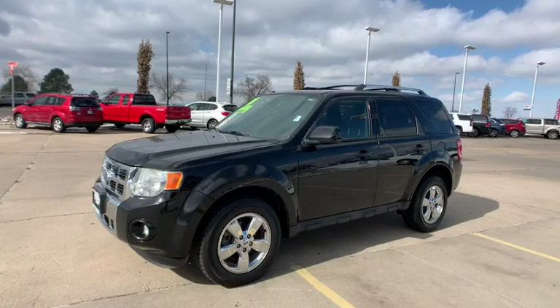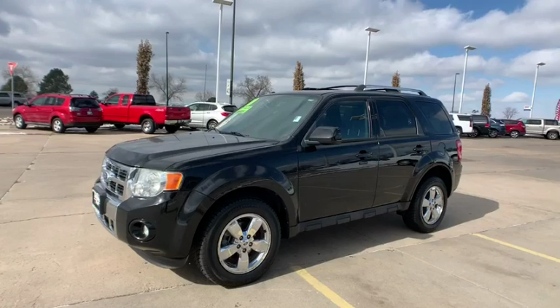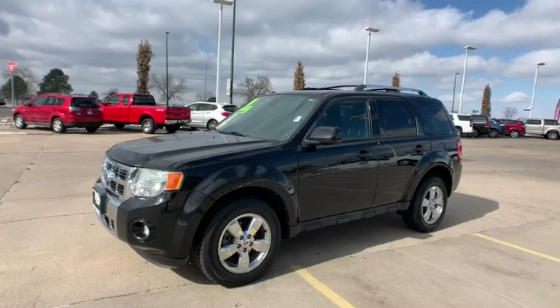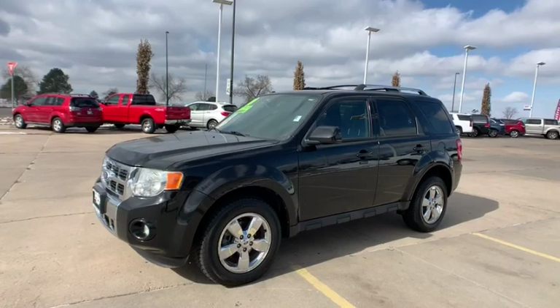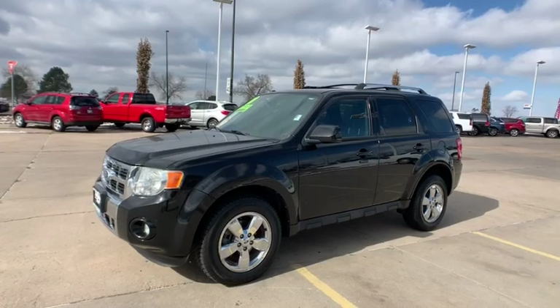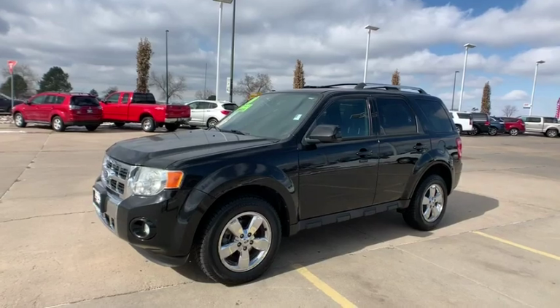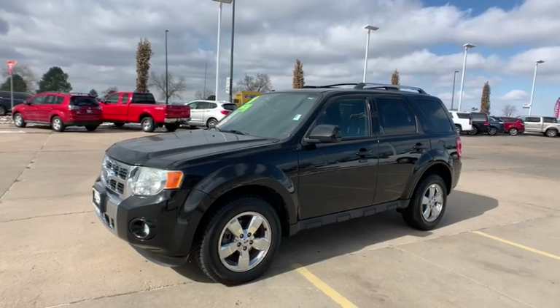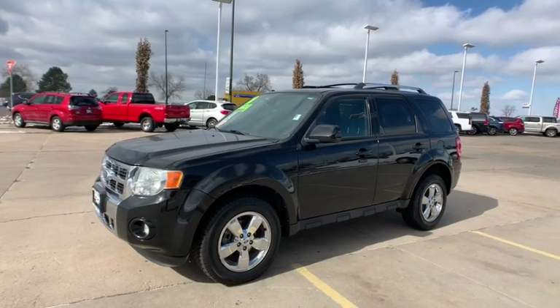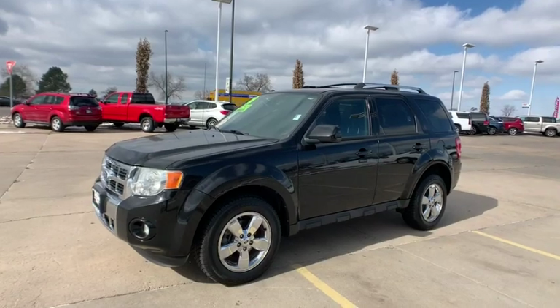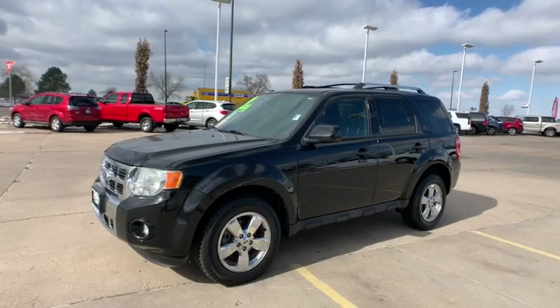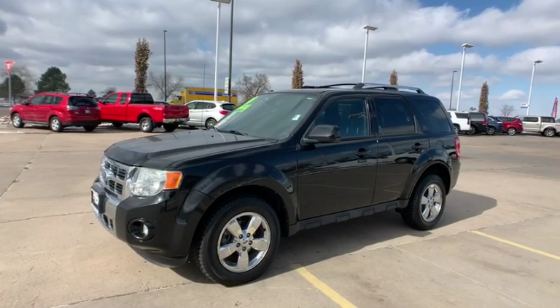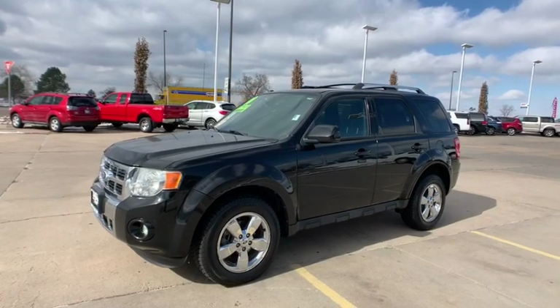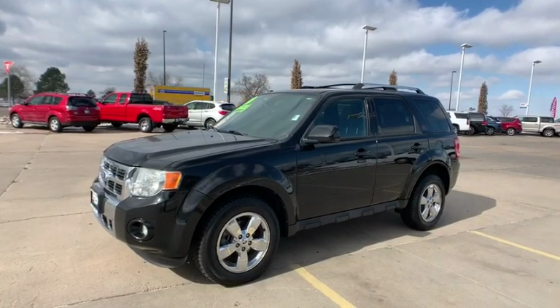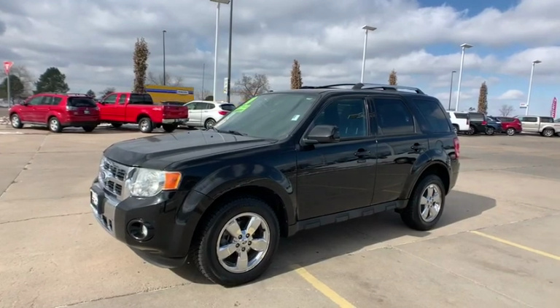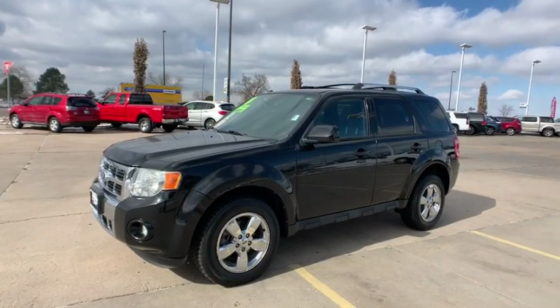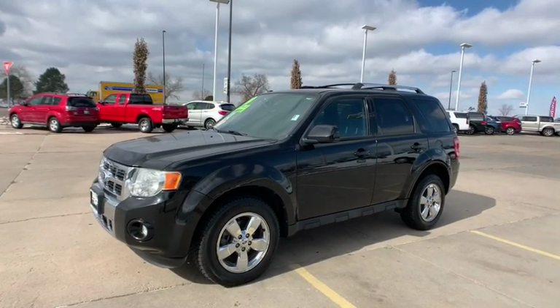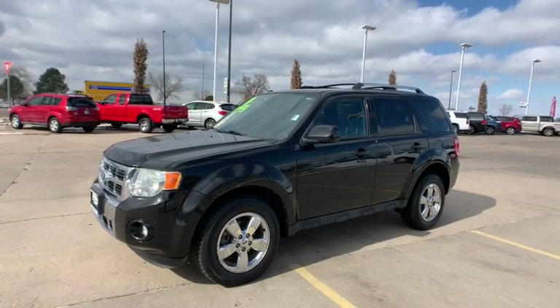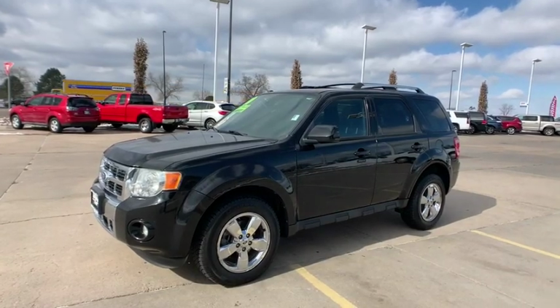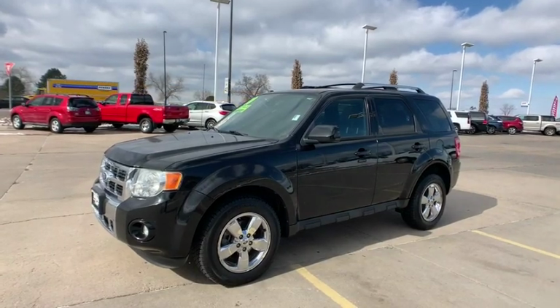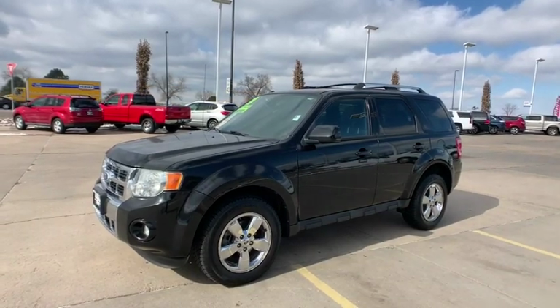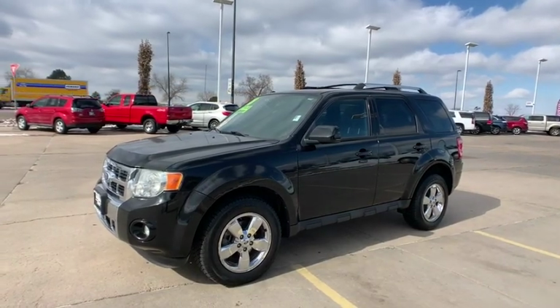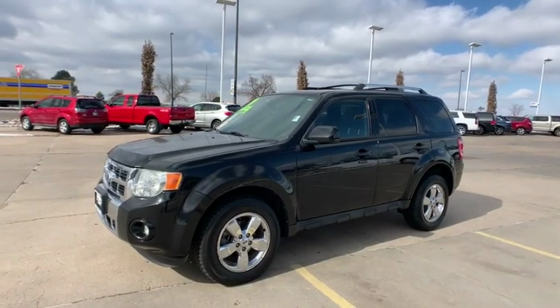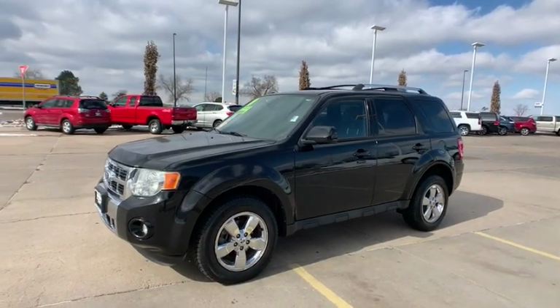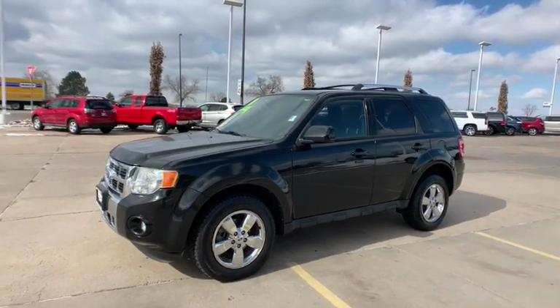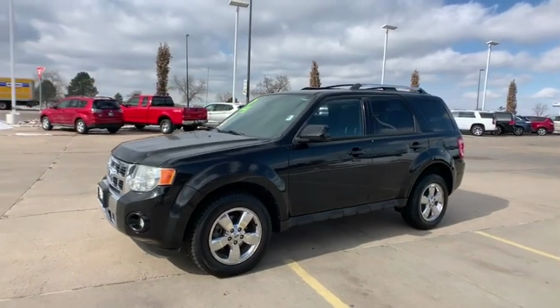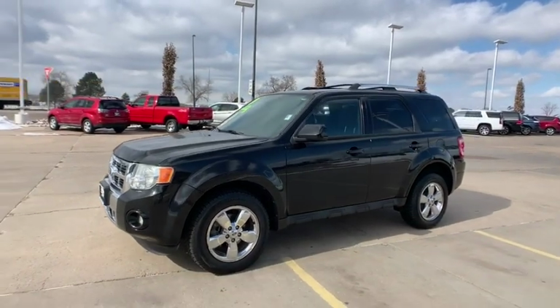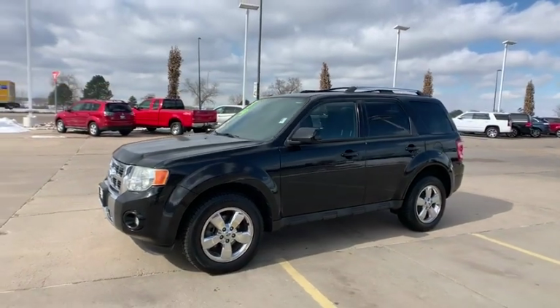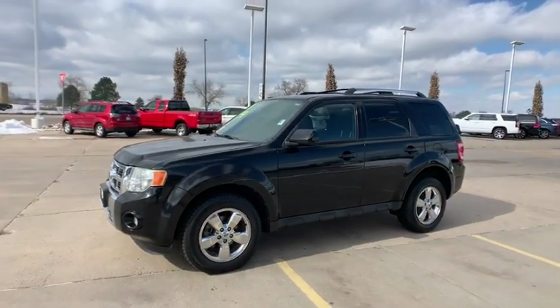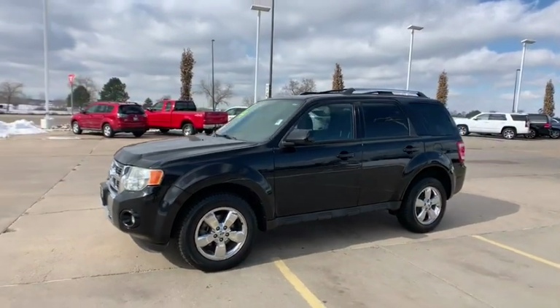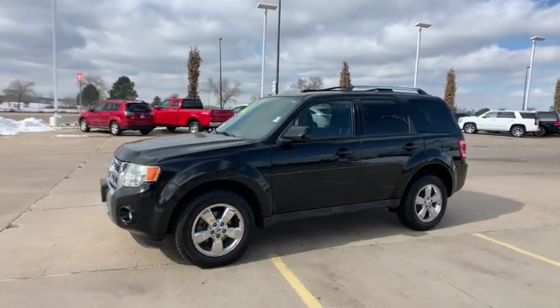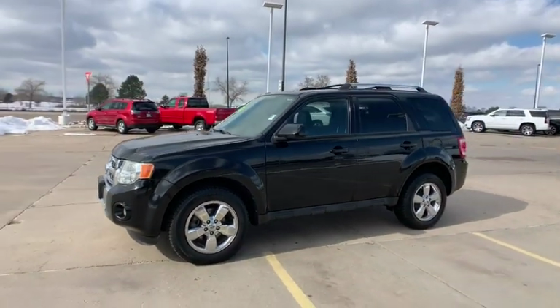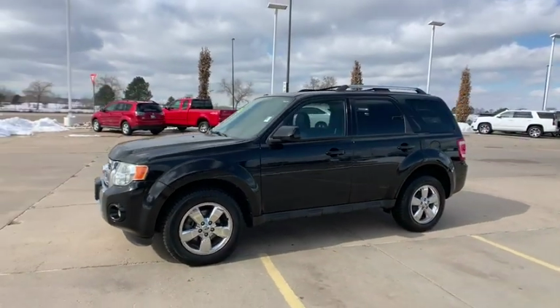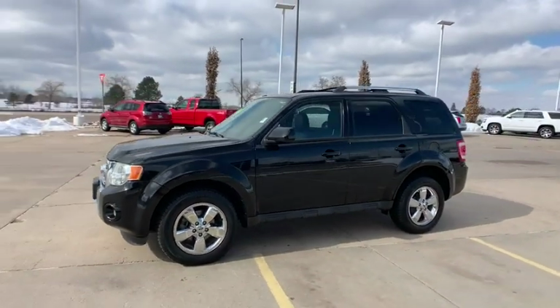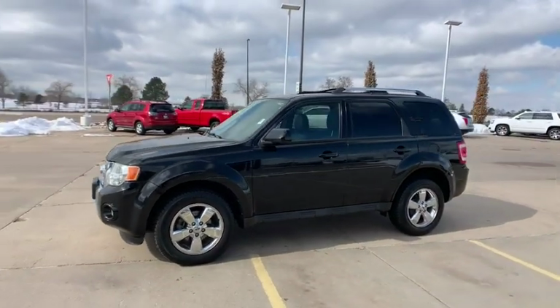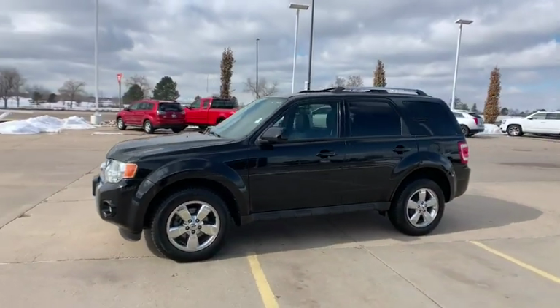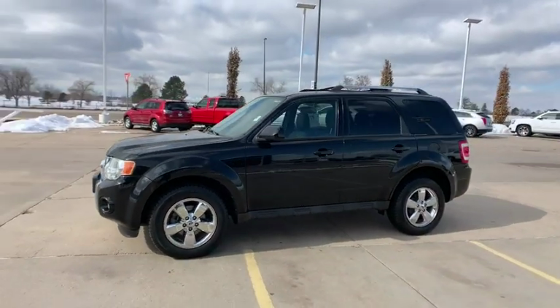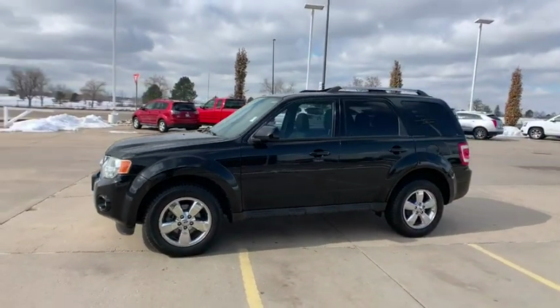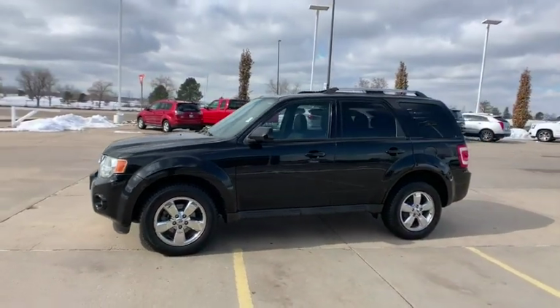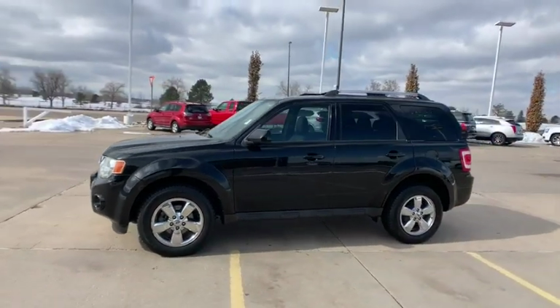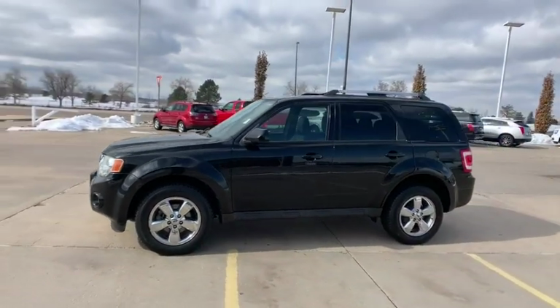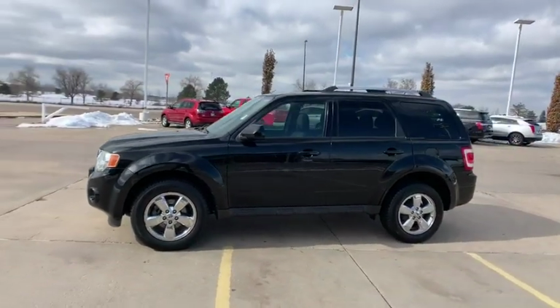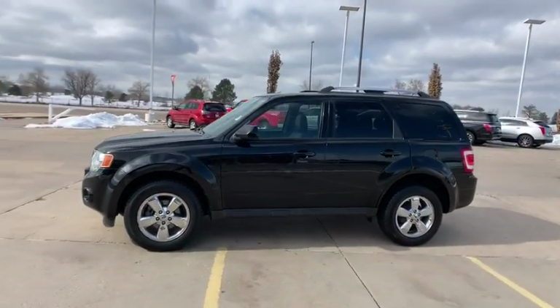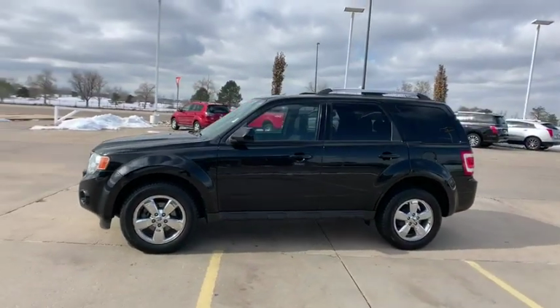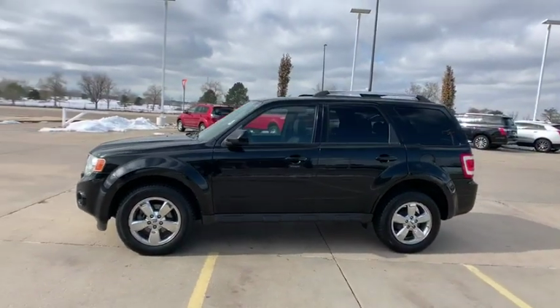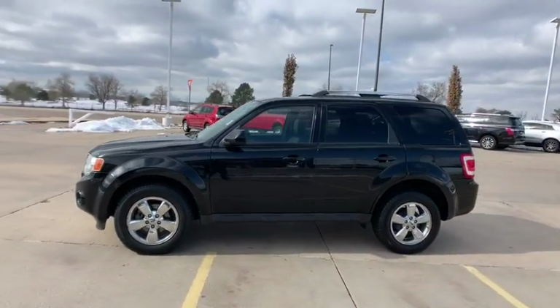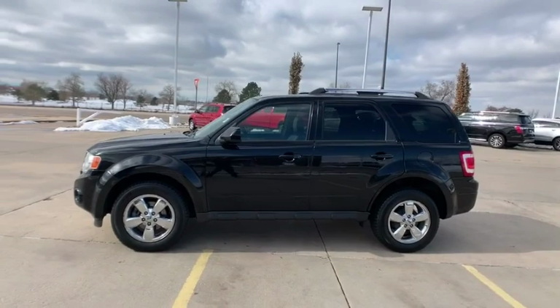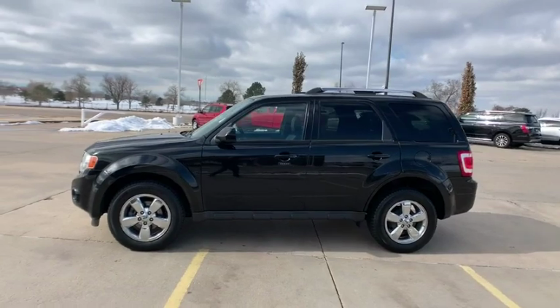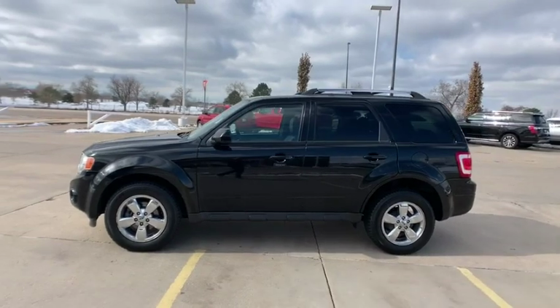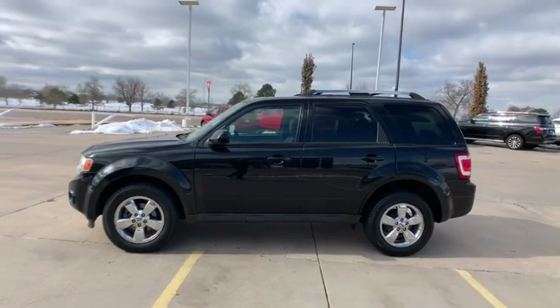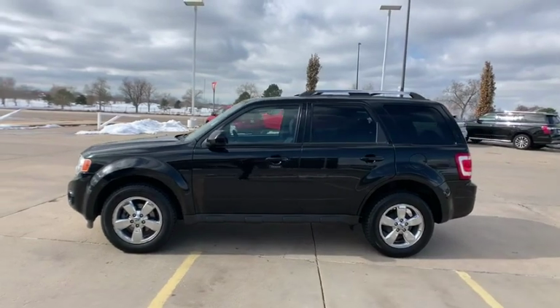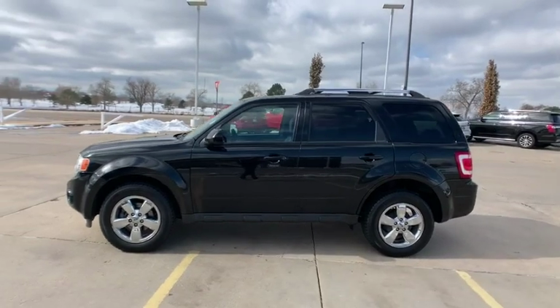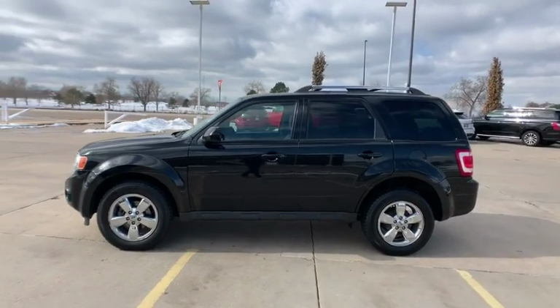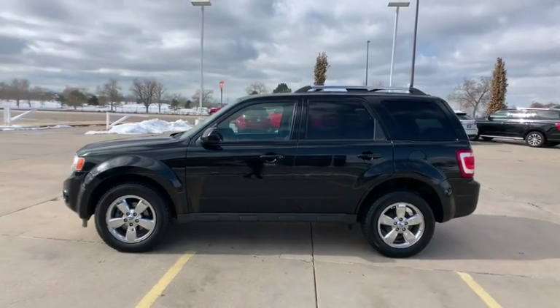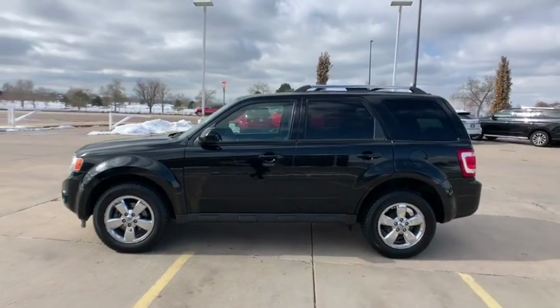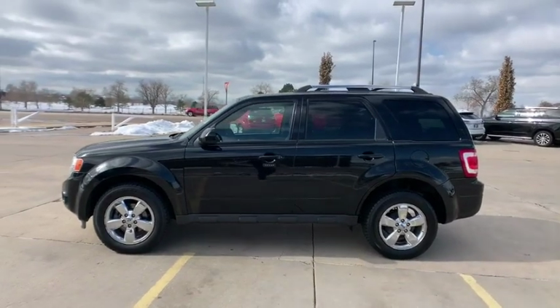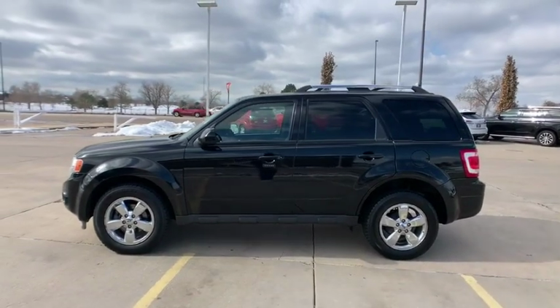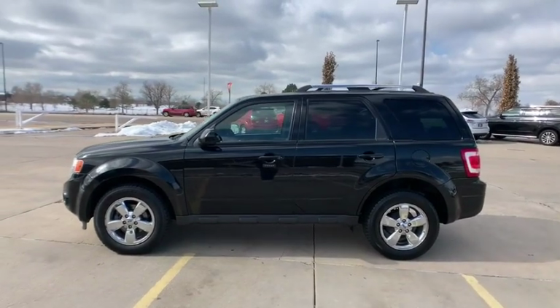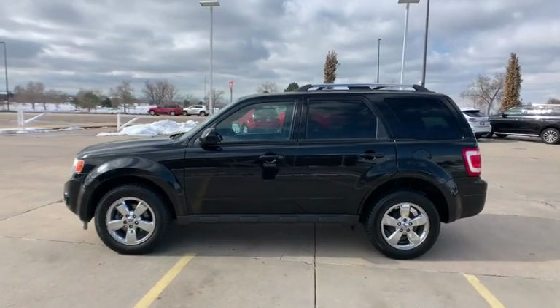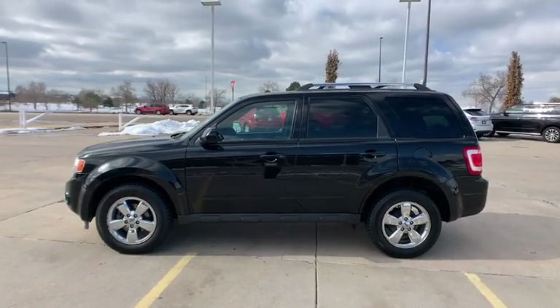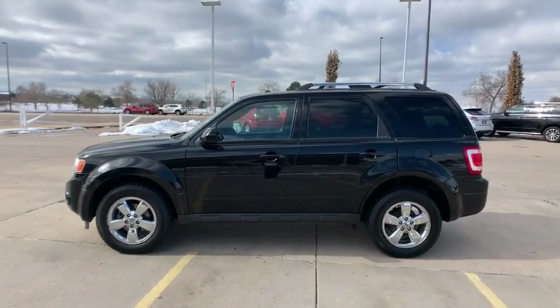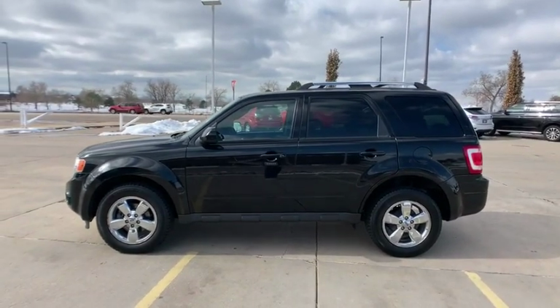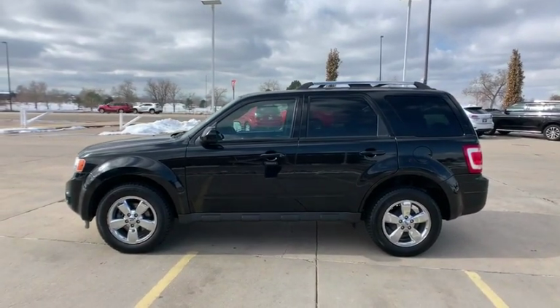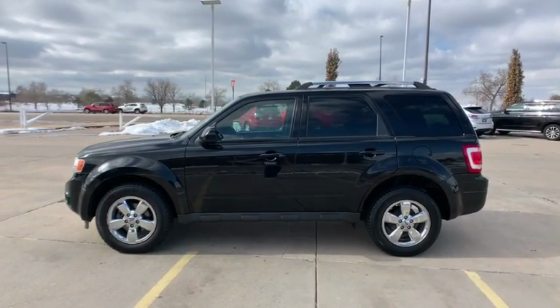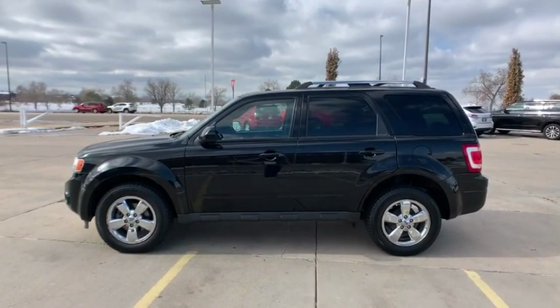Come test drive the 2010 Ford Escape. Gas engines flex, tow, sip and go with Ford Escape.